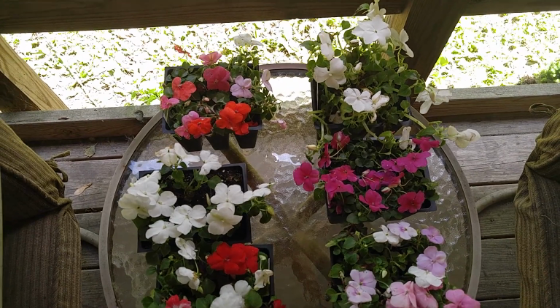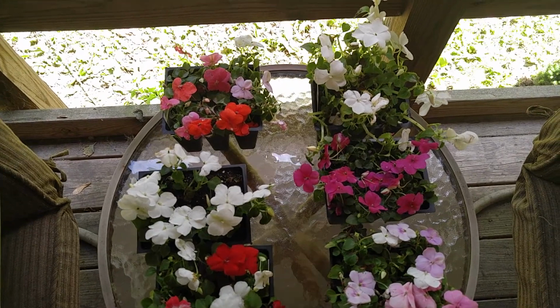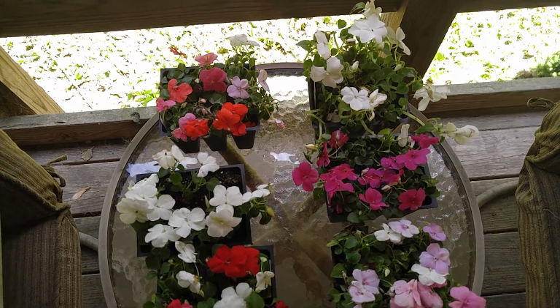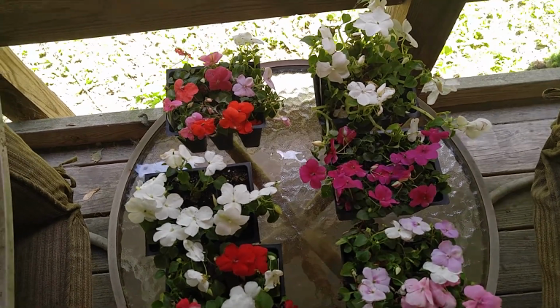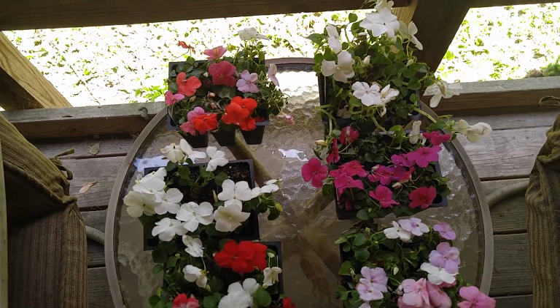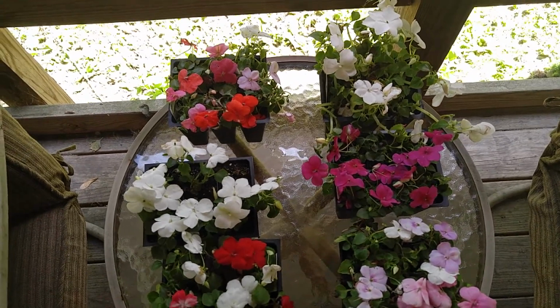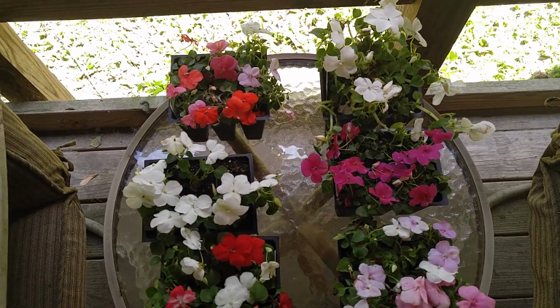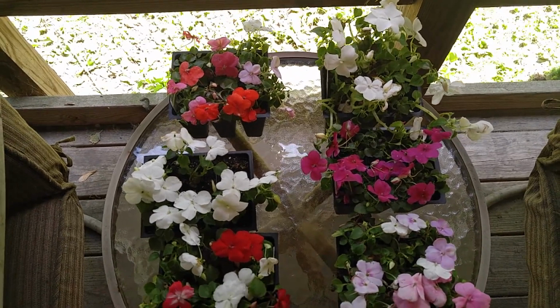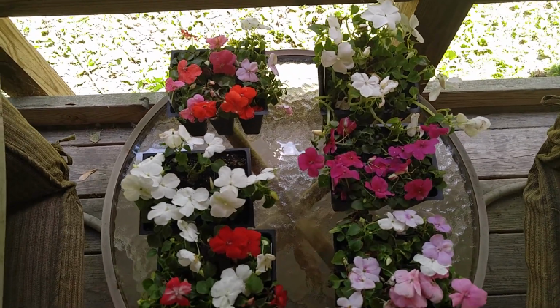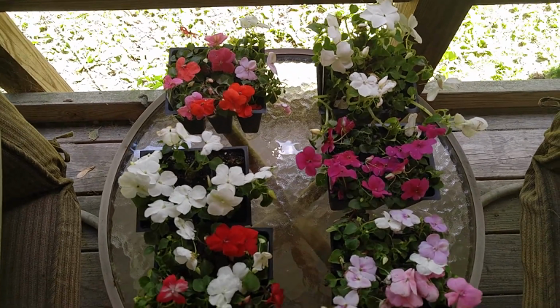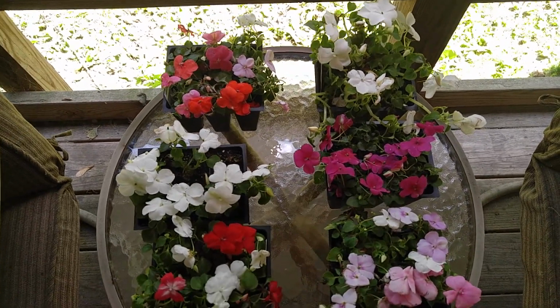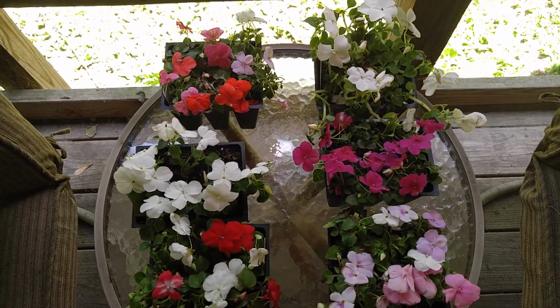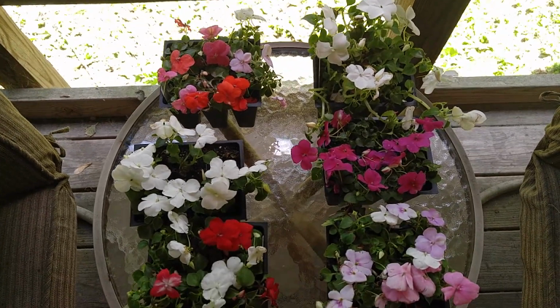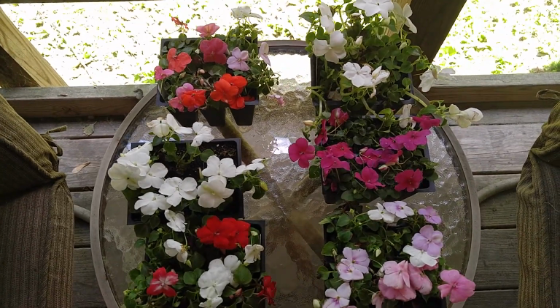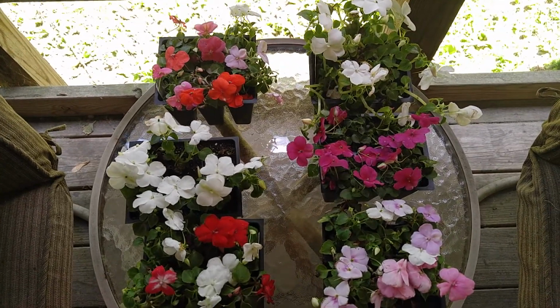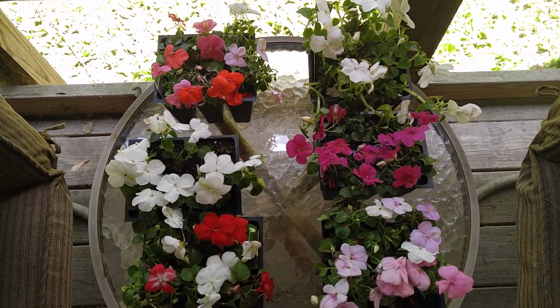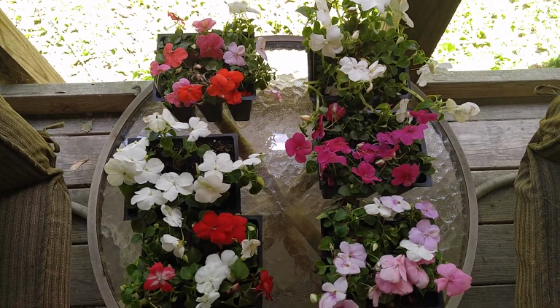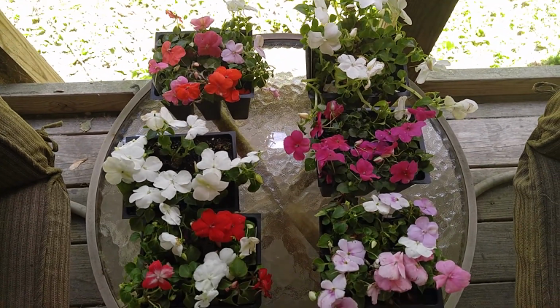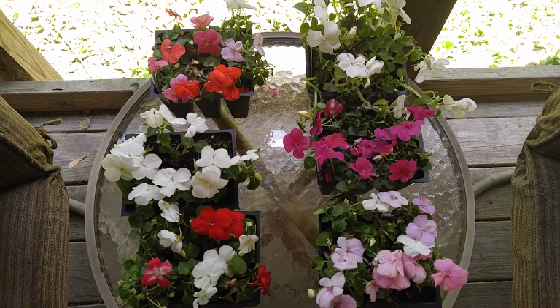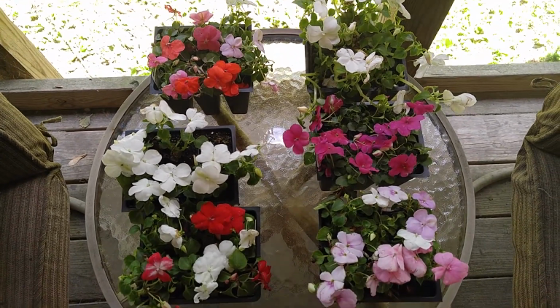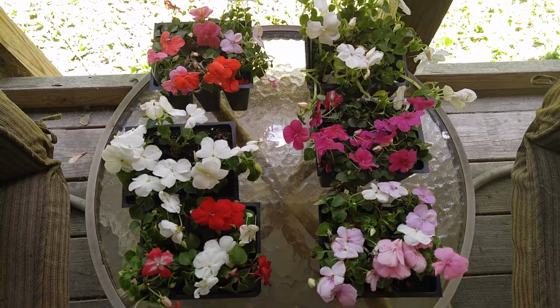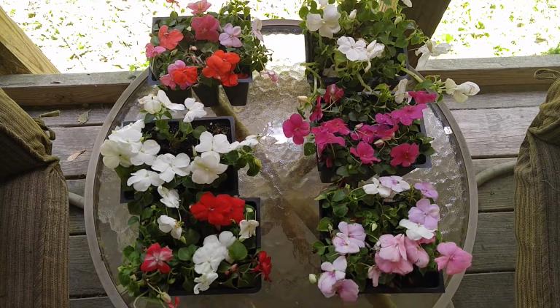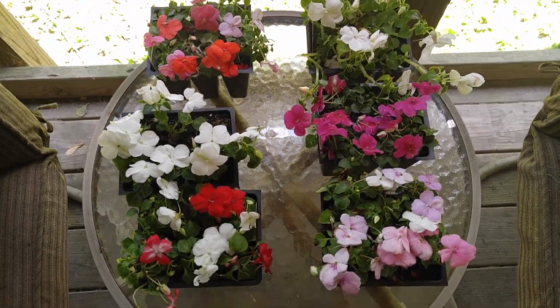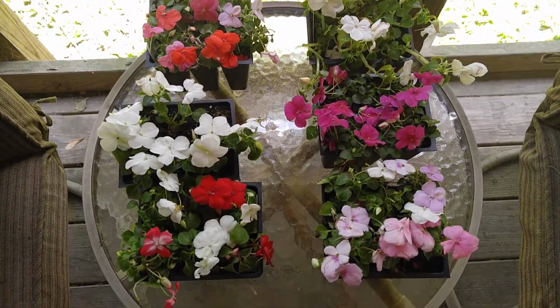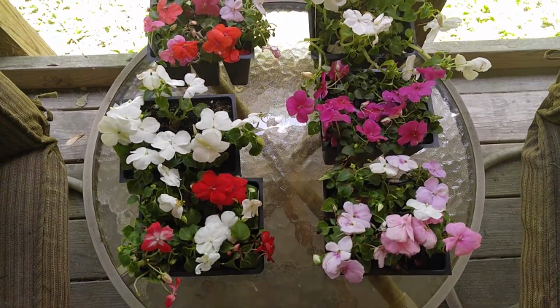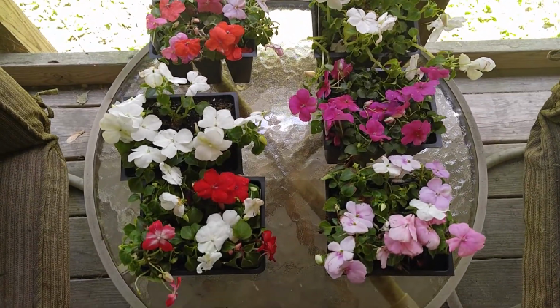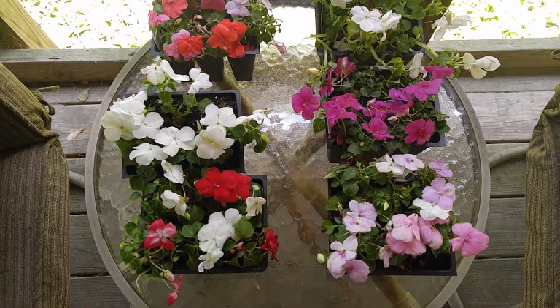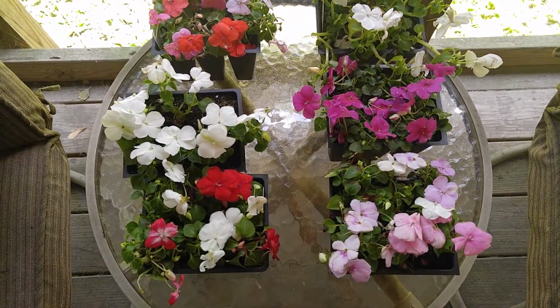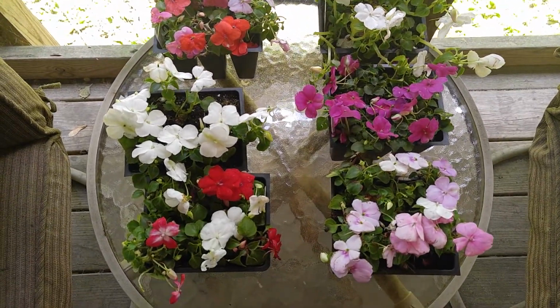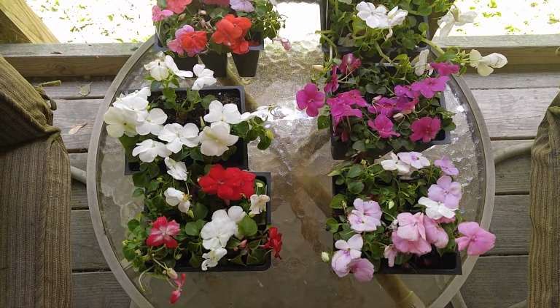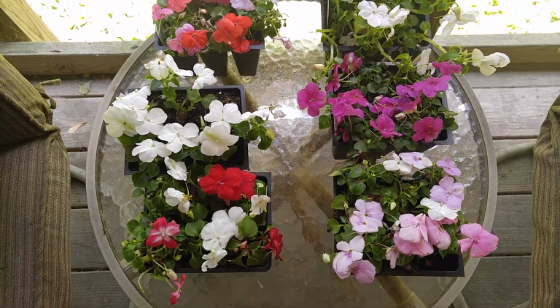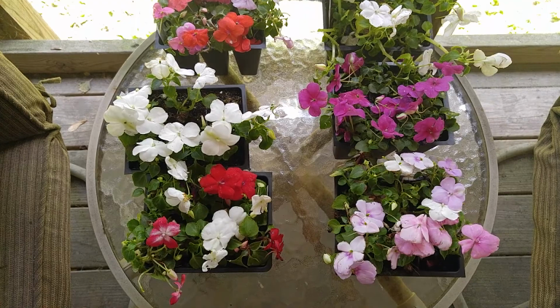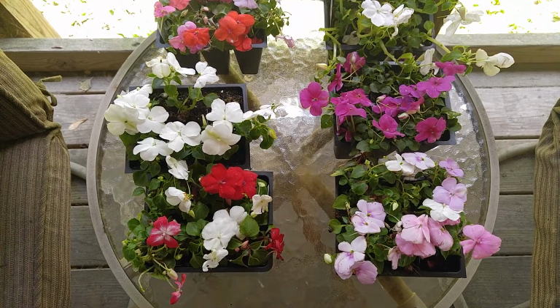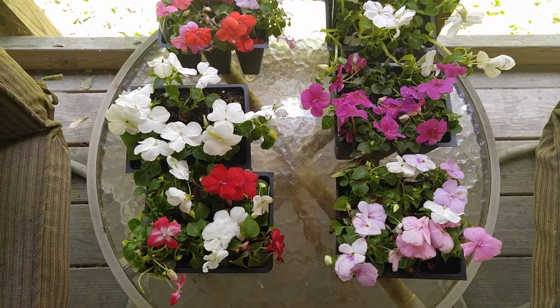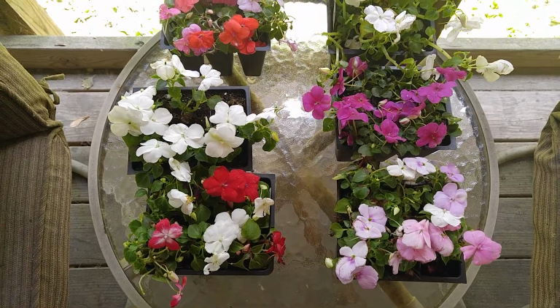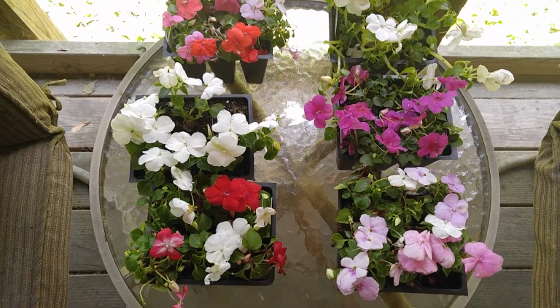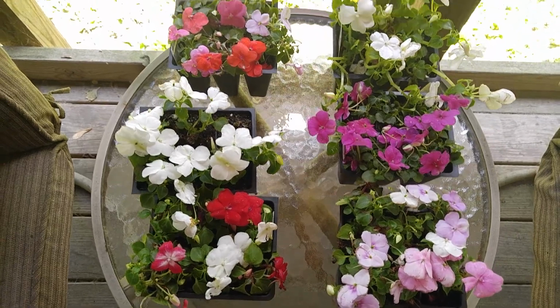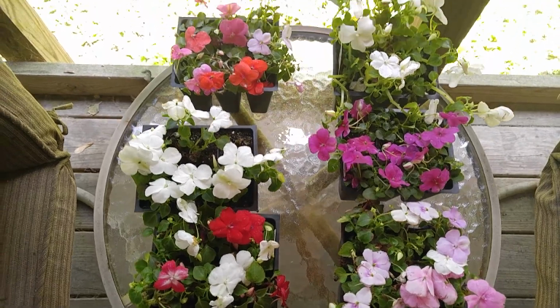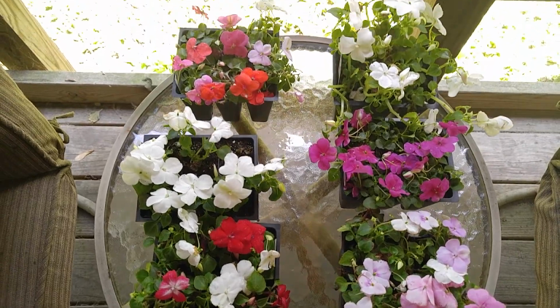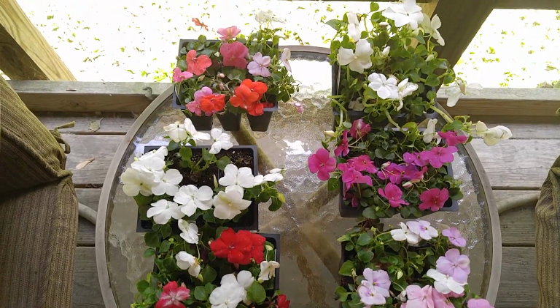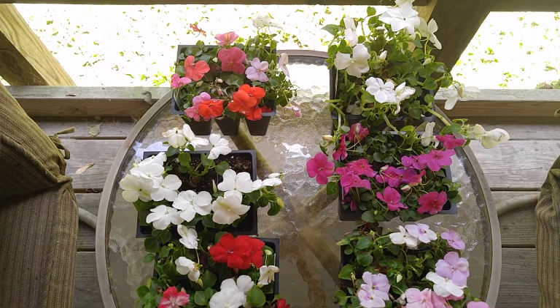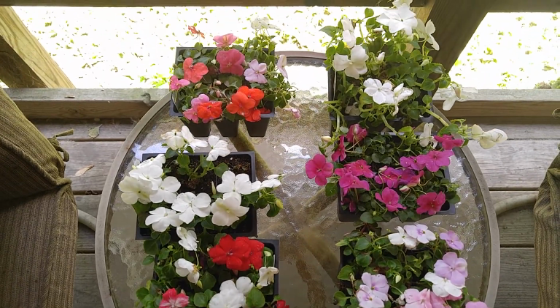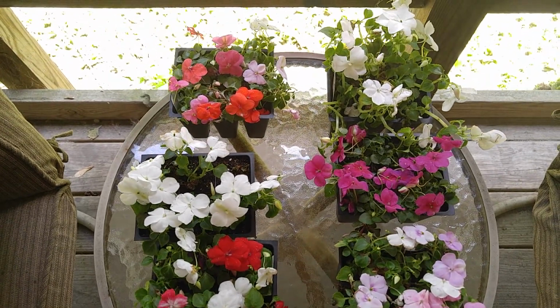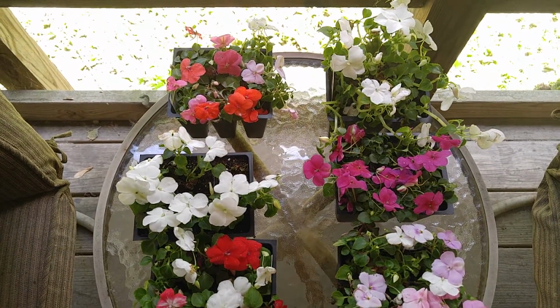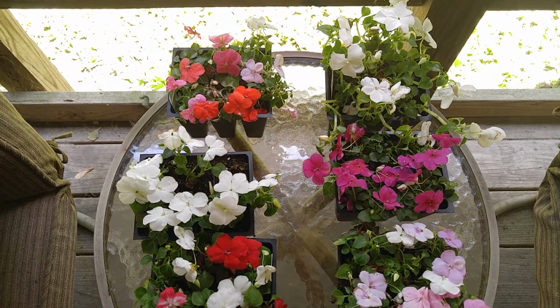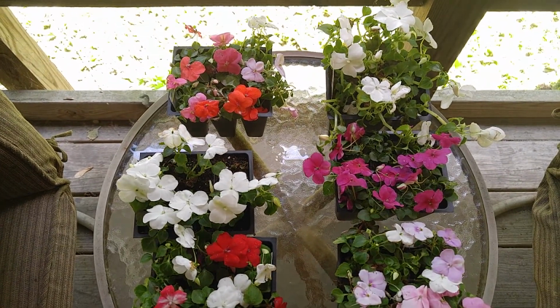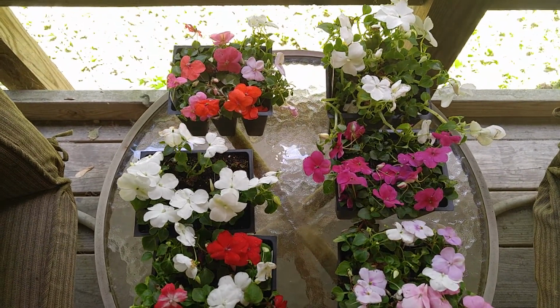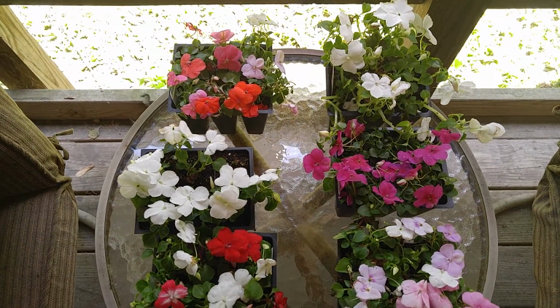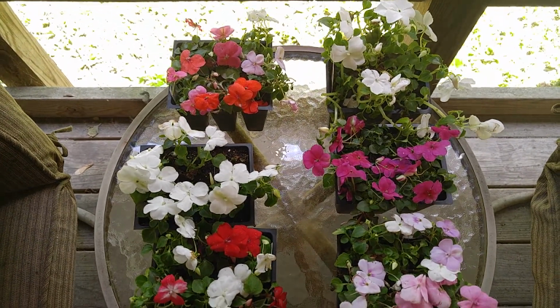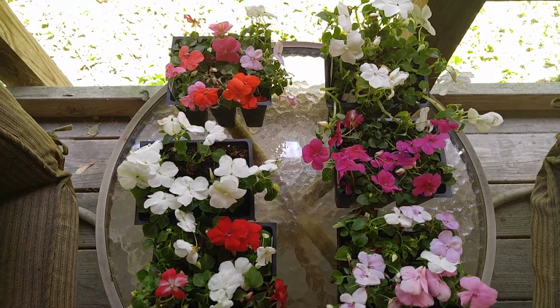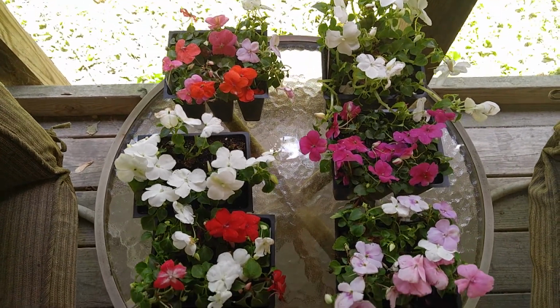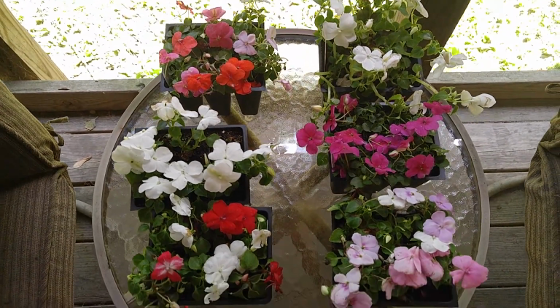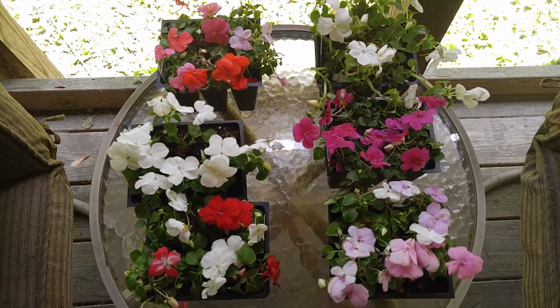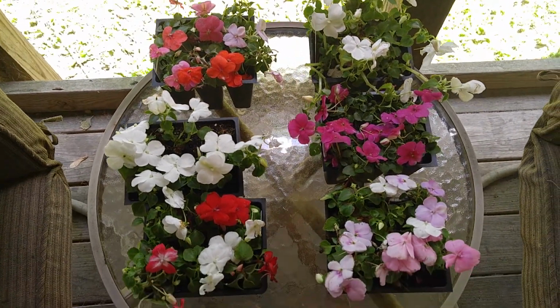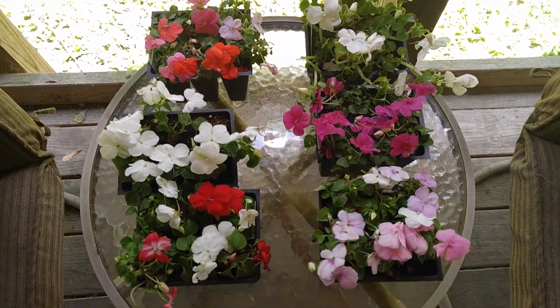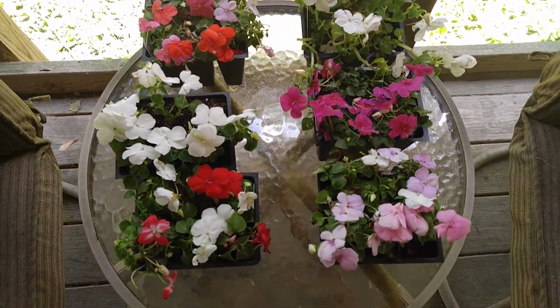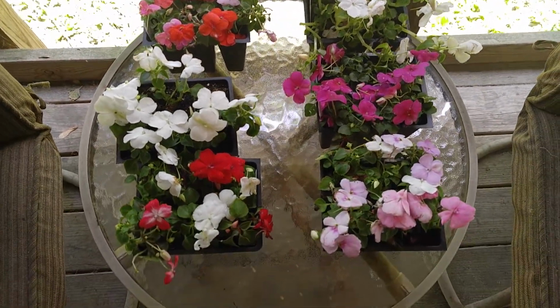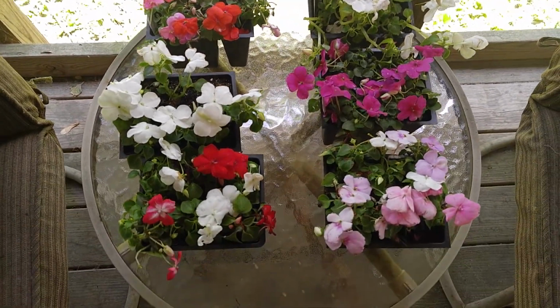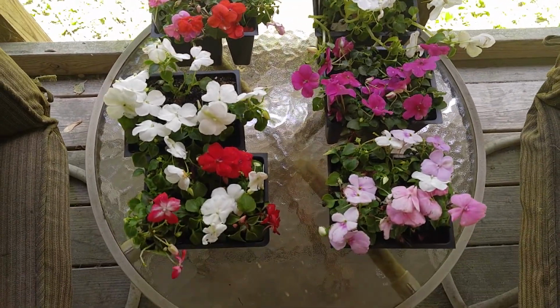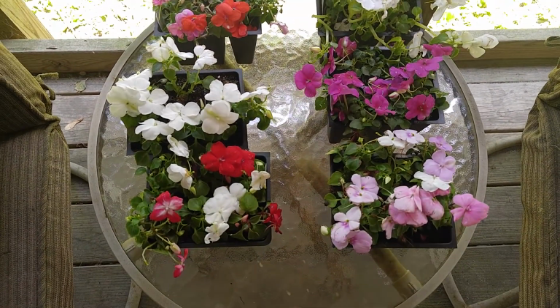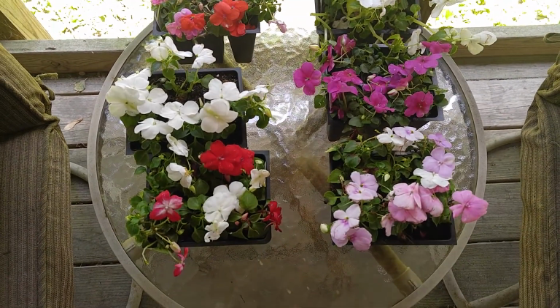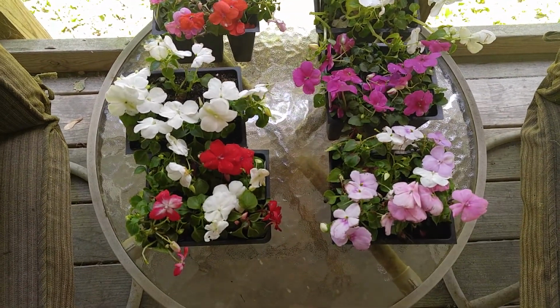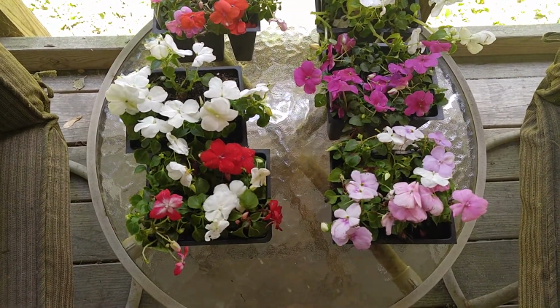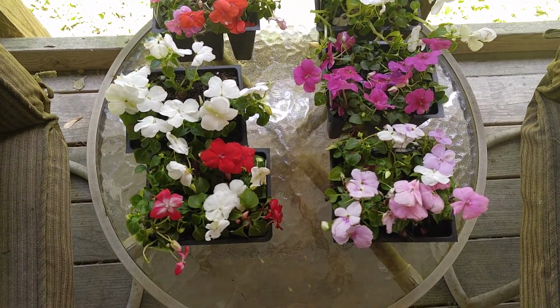I got a few other things, but I'm not going to do a video on them. I just wanted to show the flowers that I got for 66 cents a piece.